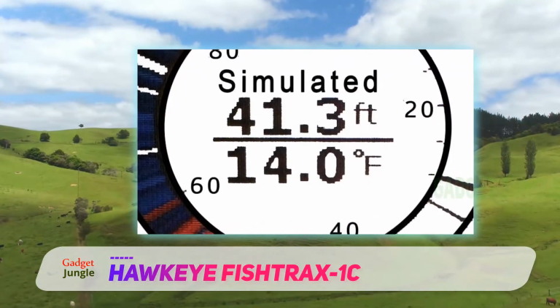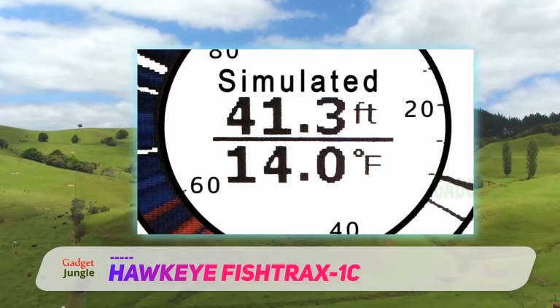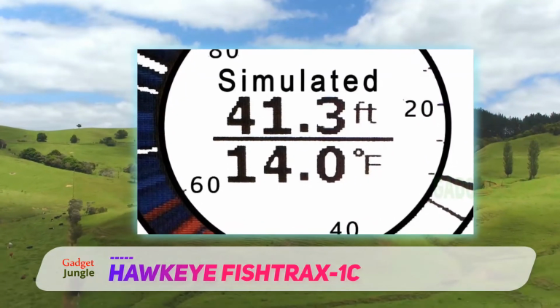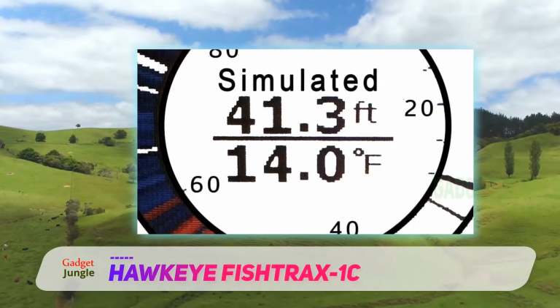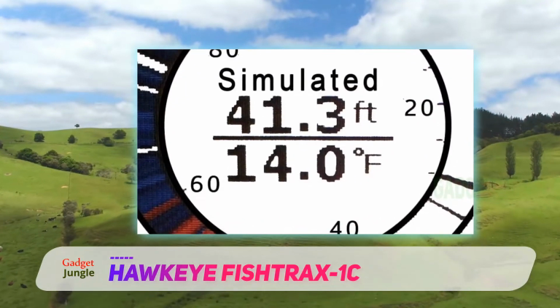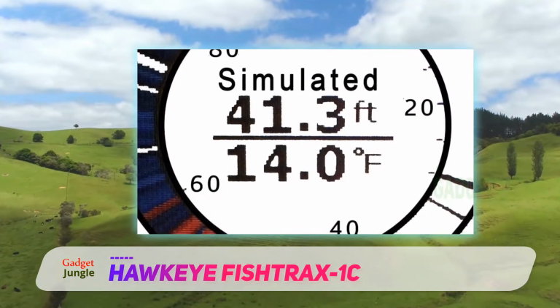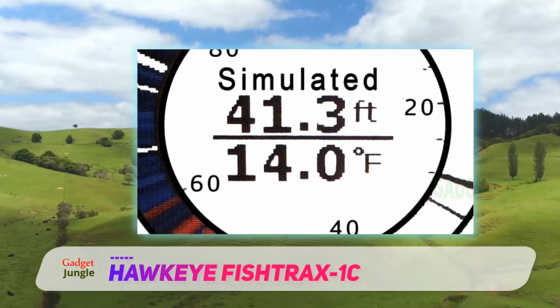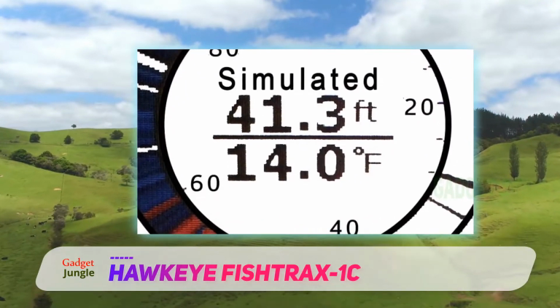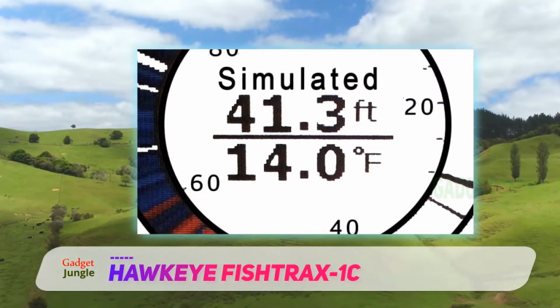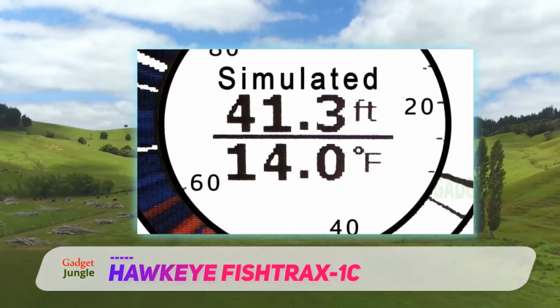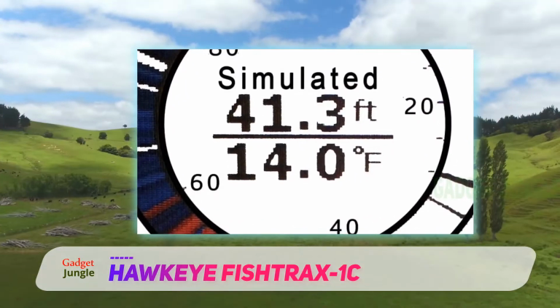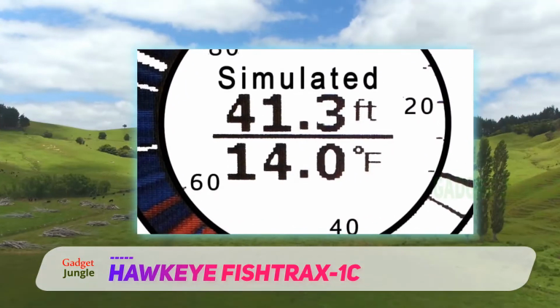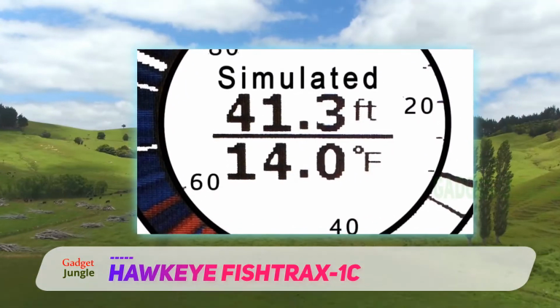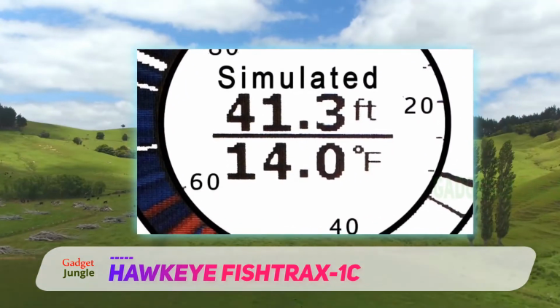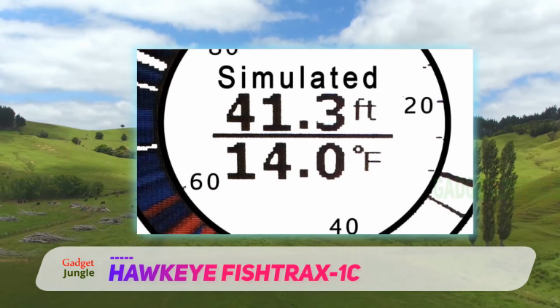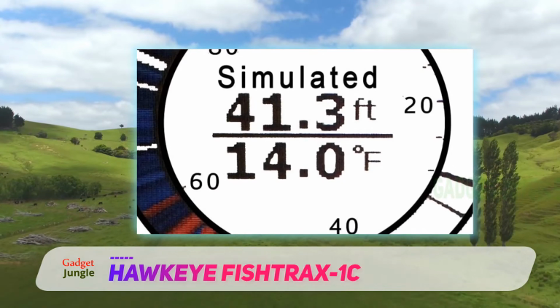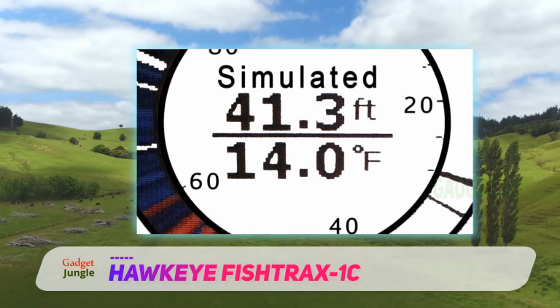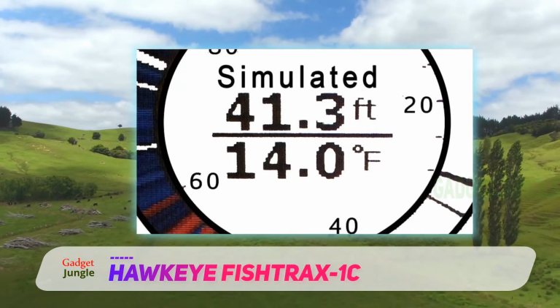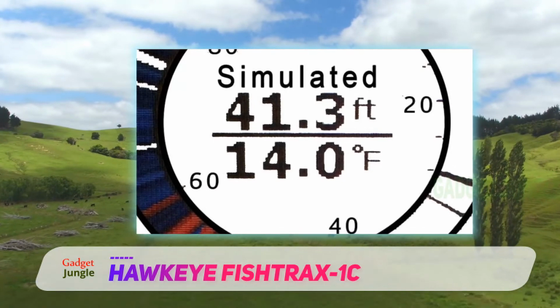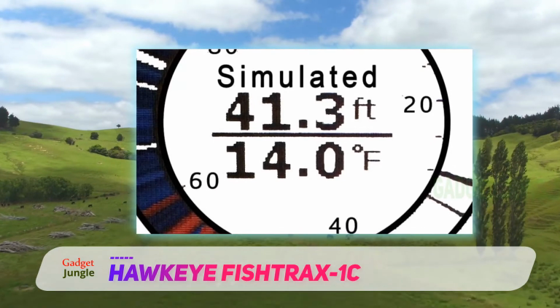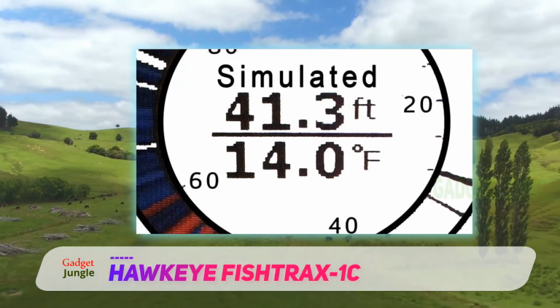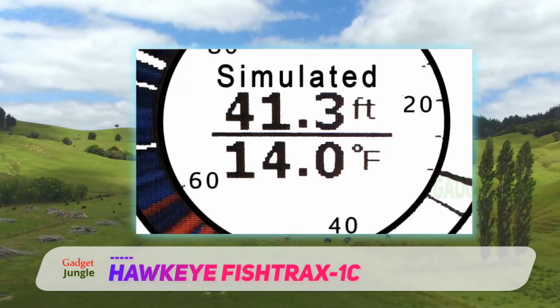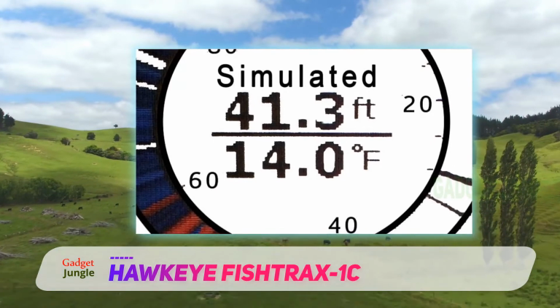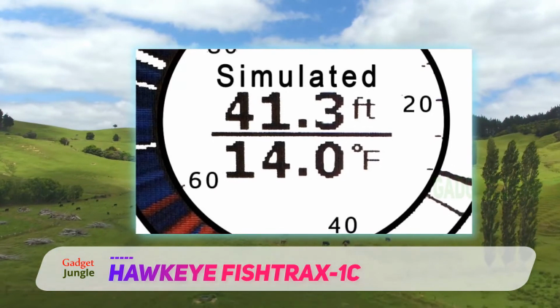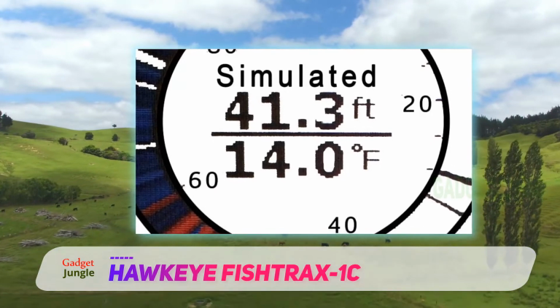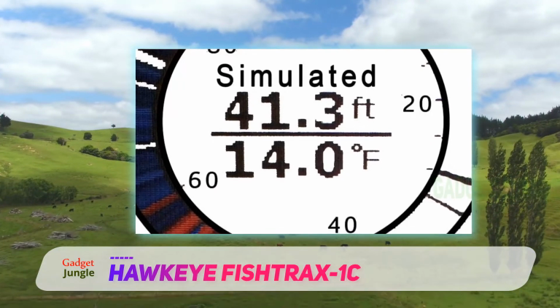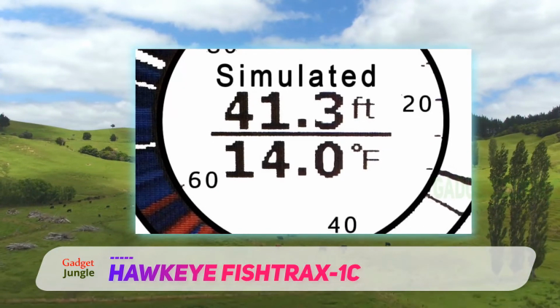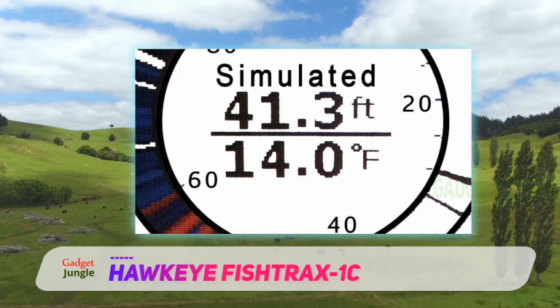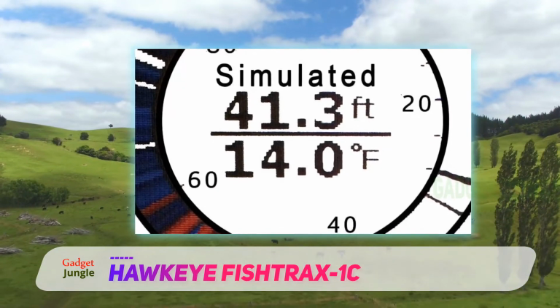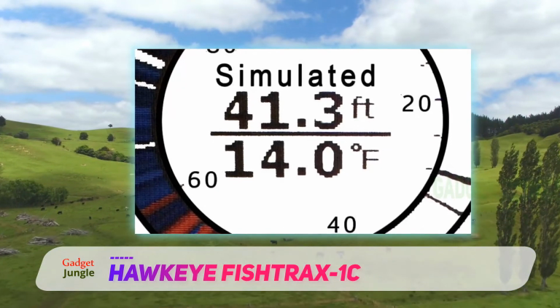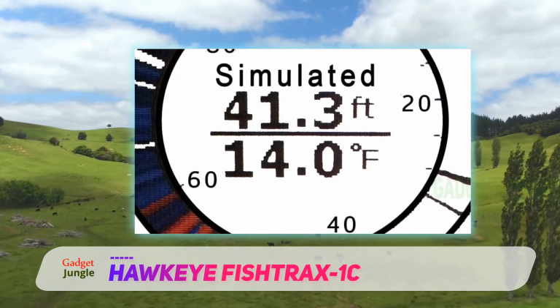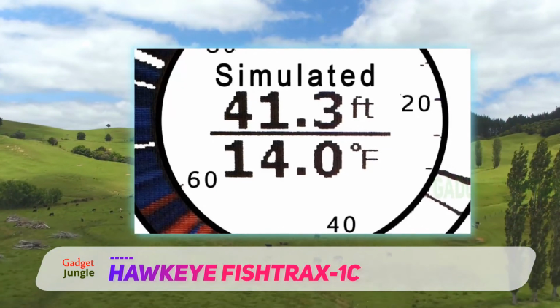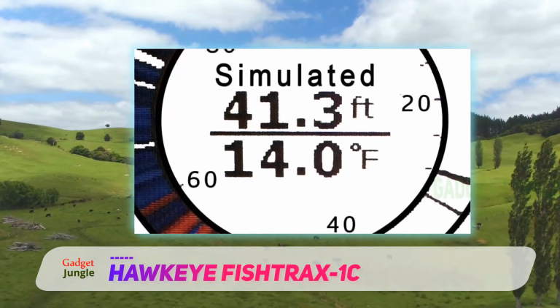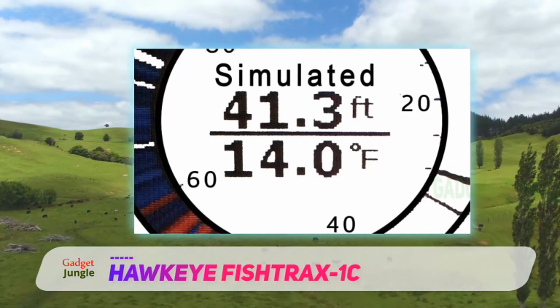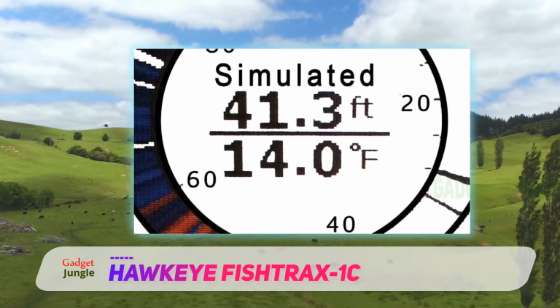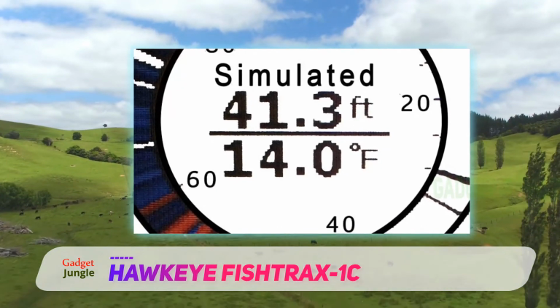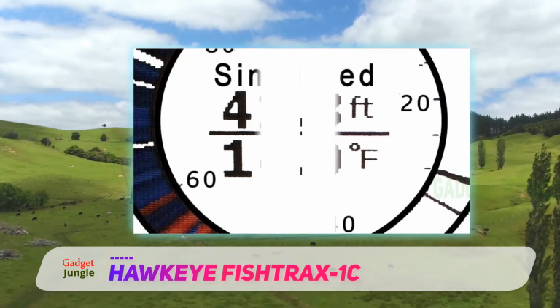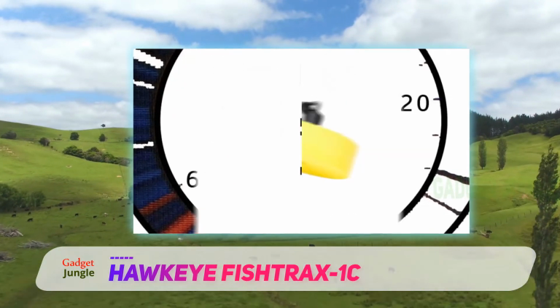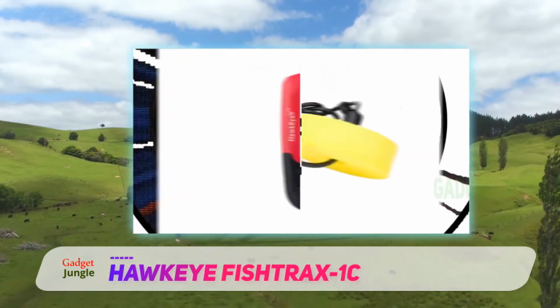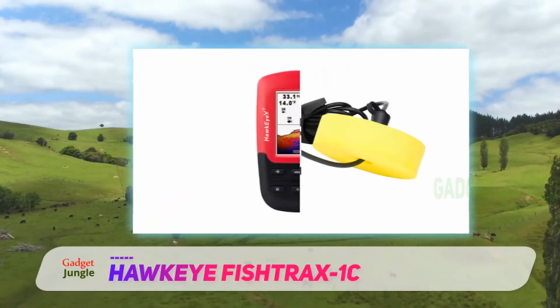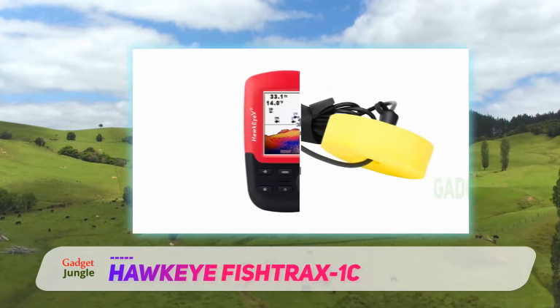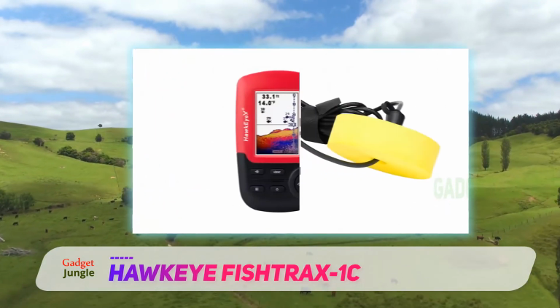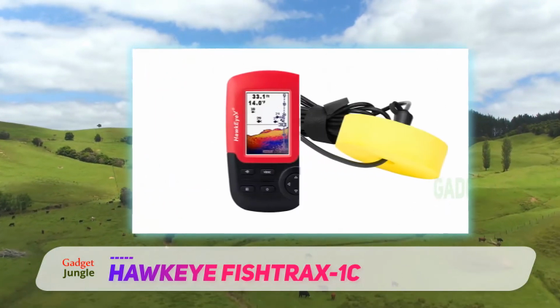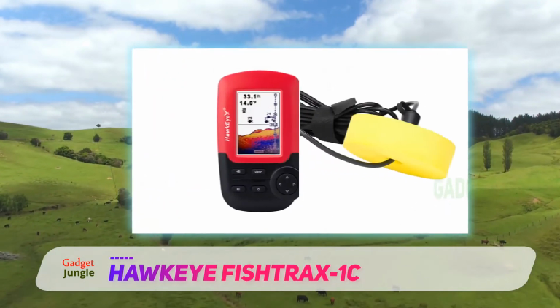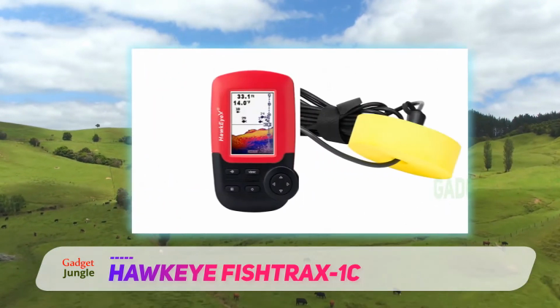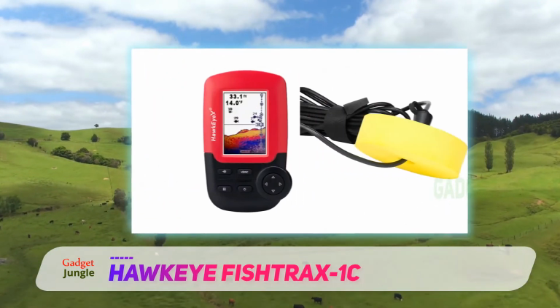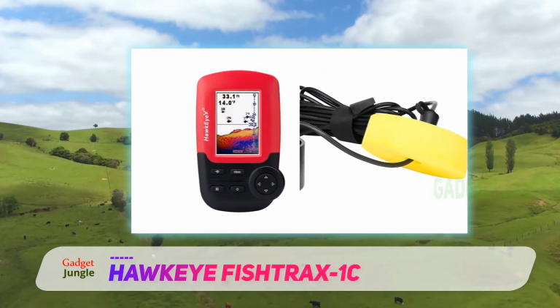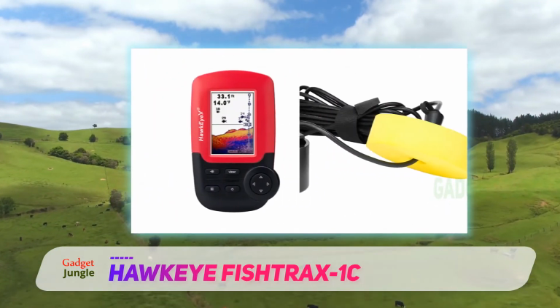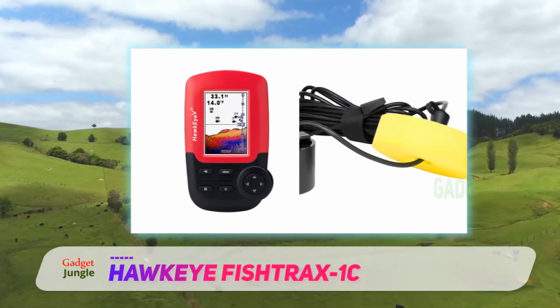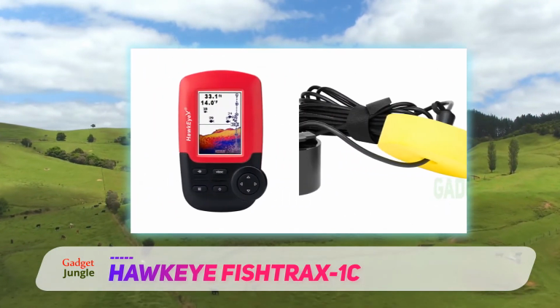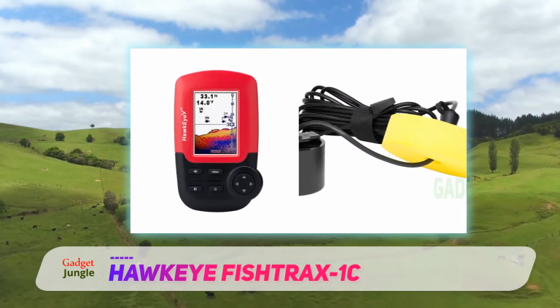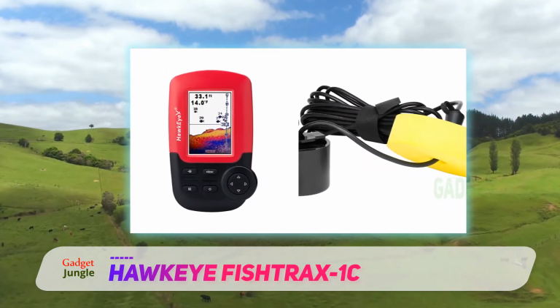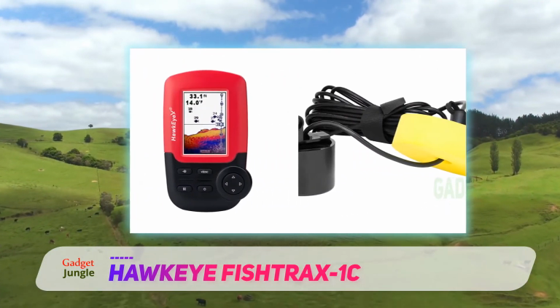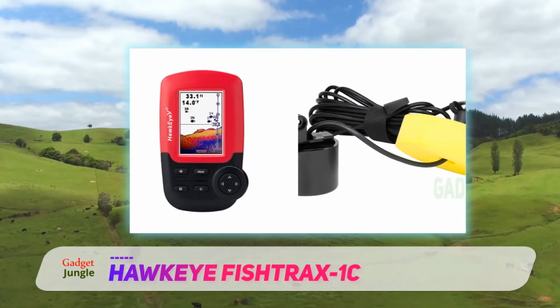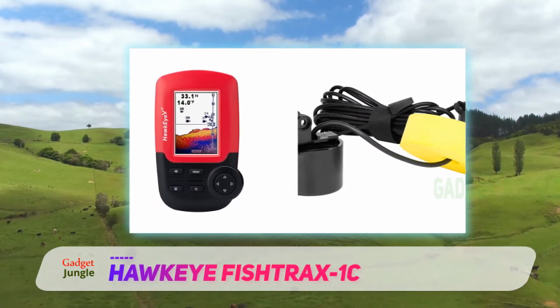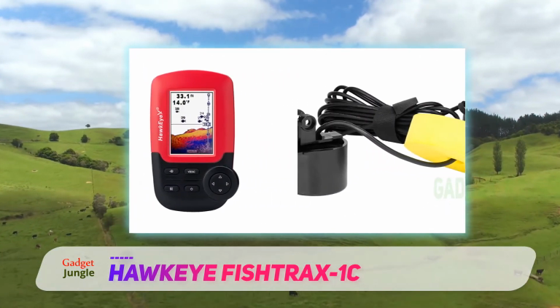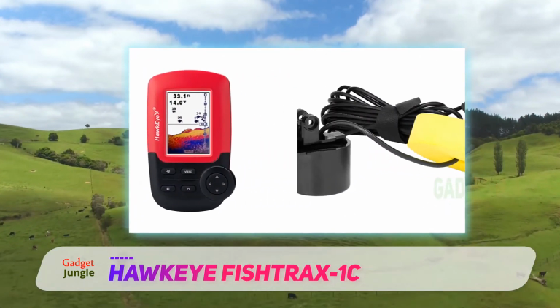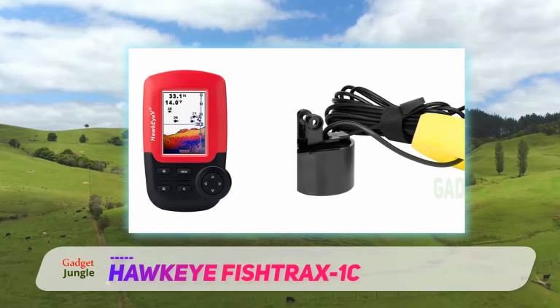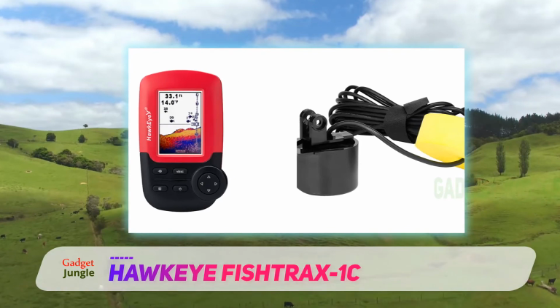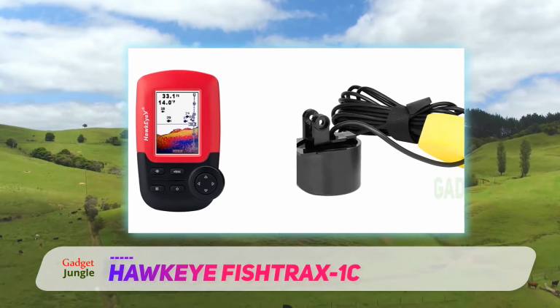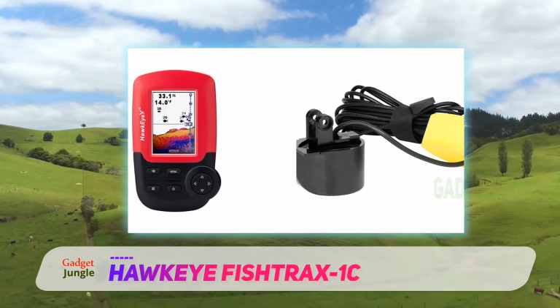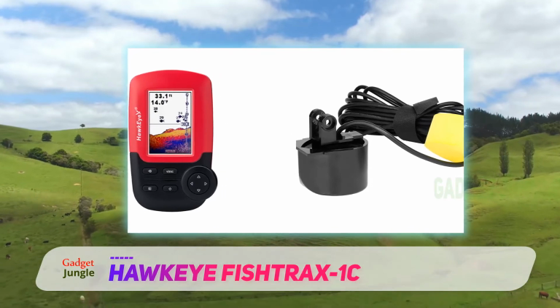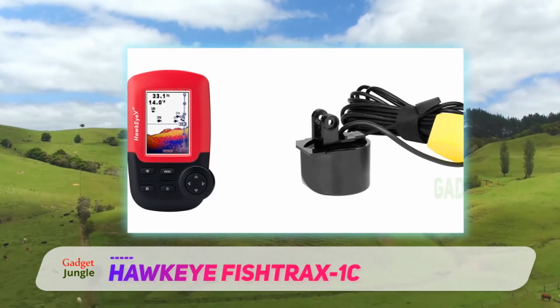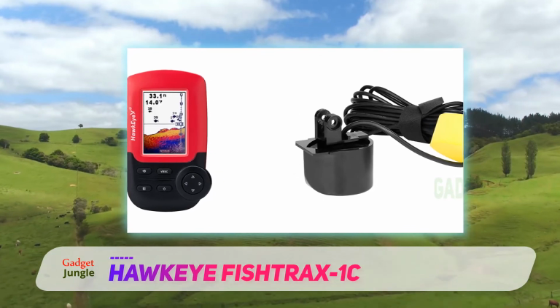The Hawkeye also offers a wide assortment of fish finder mounting options. It comes with an extender arm that makes it a great kayak fish finder.